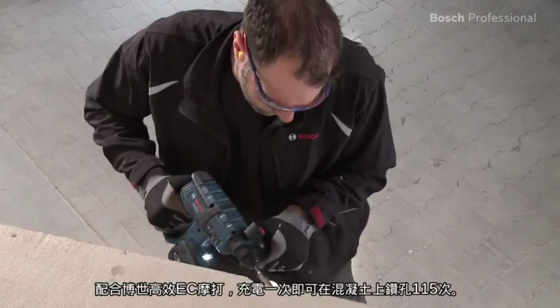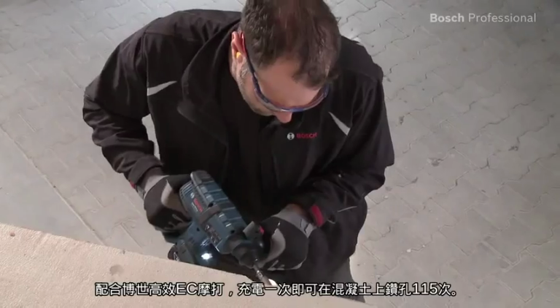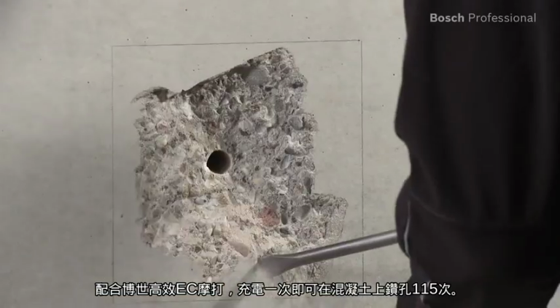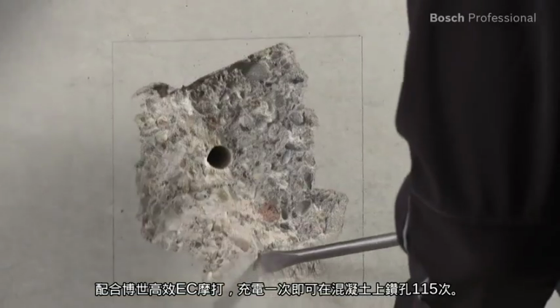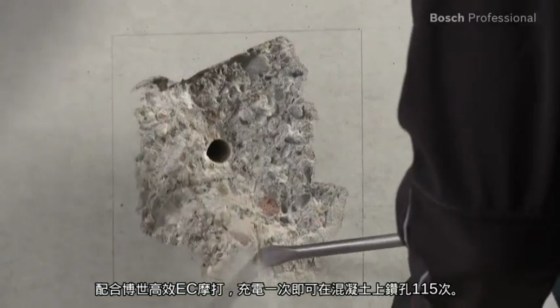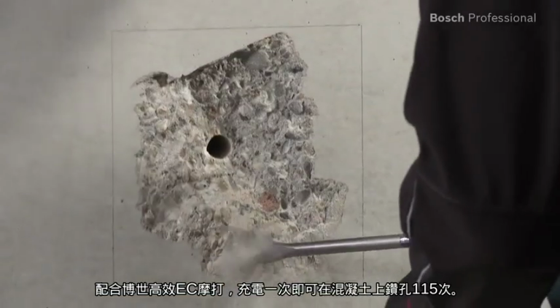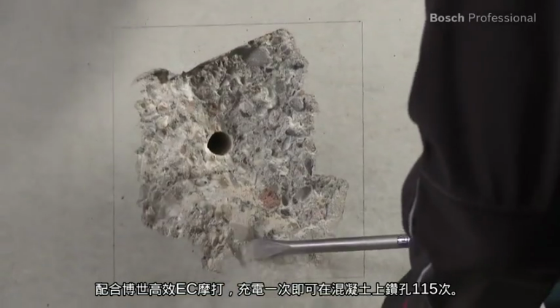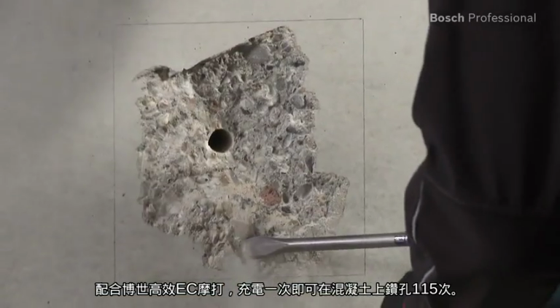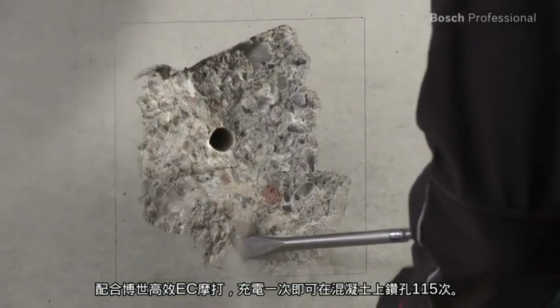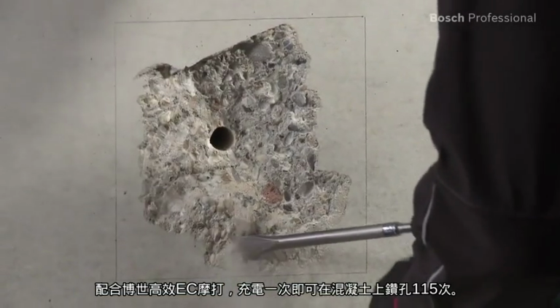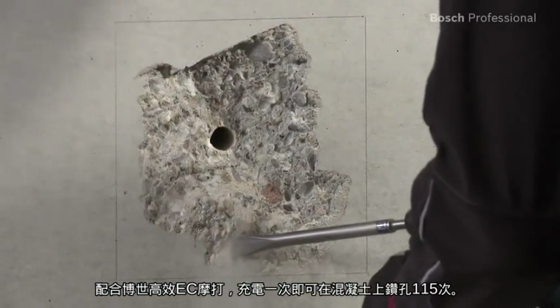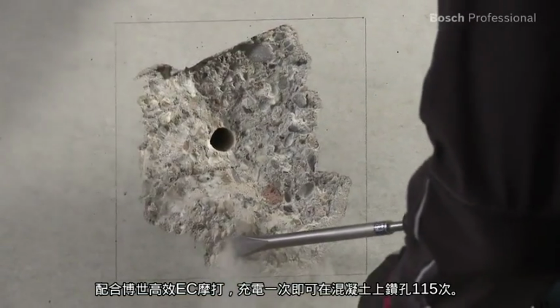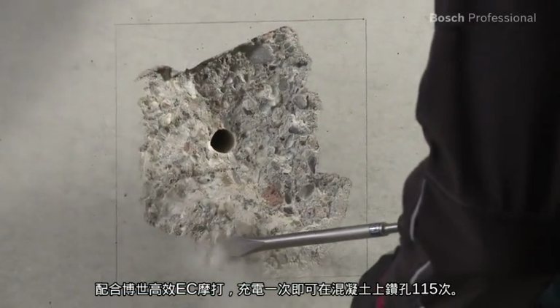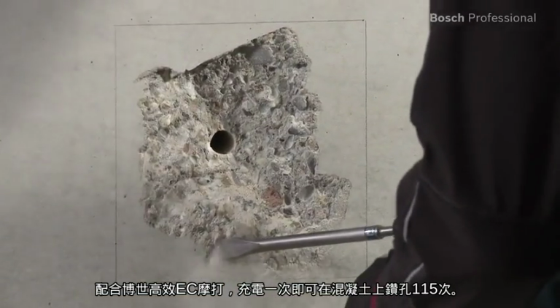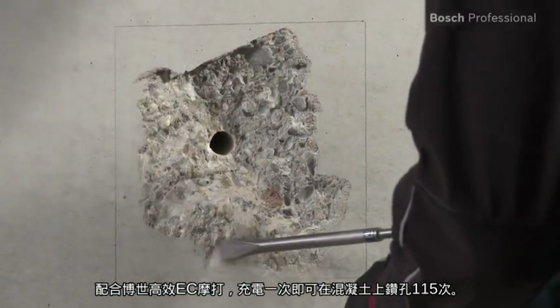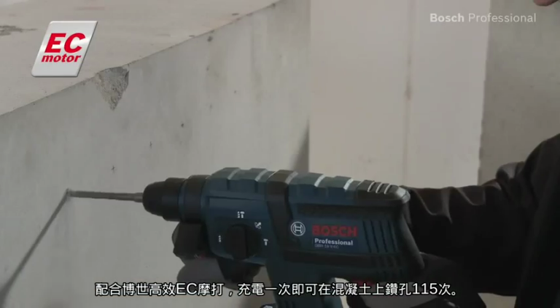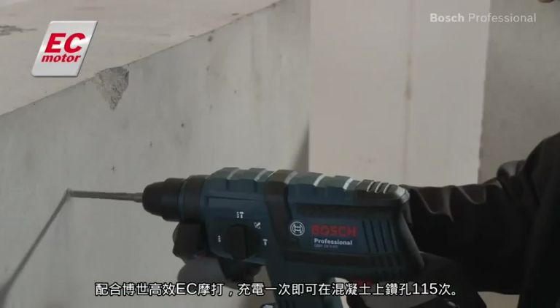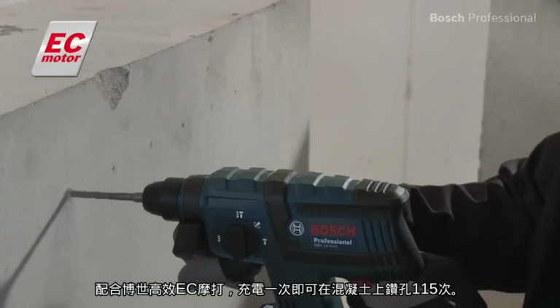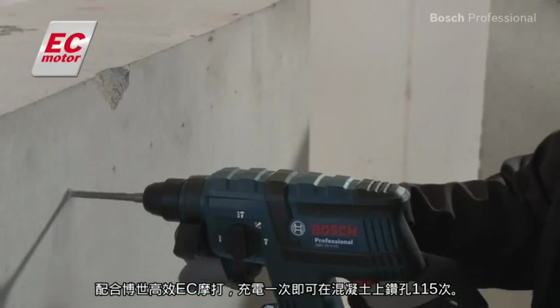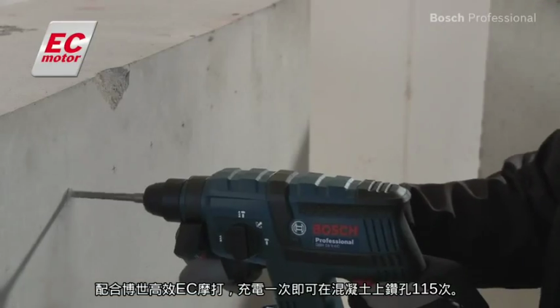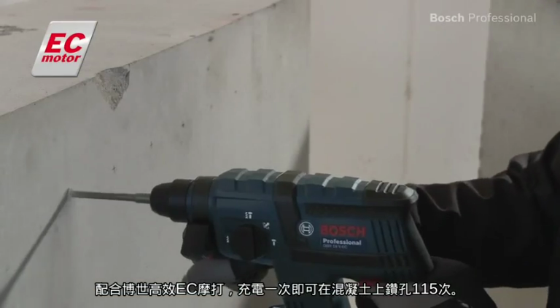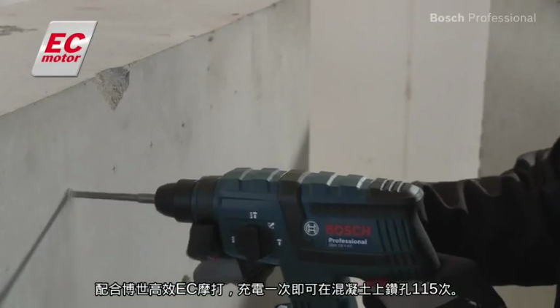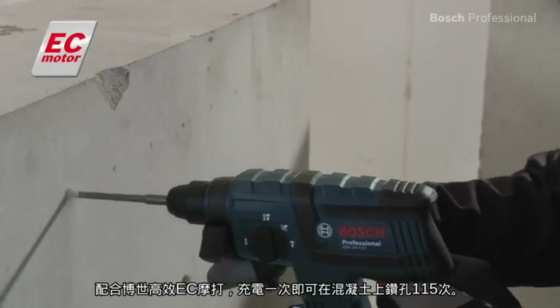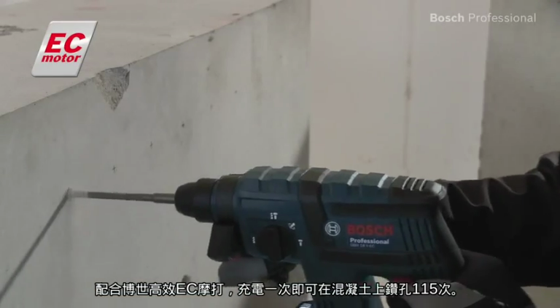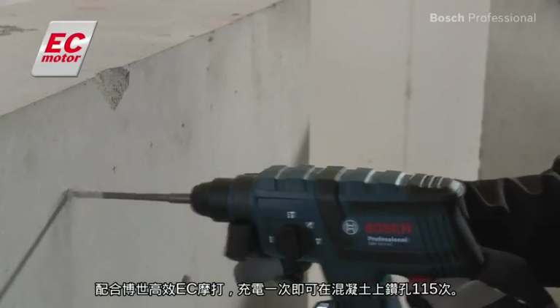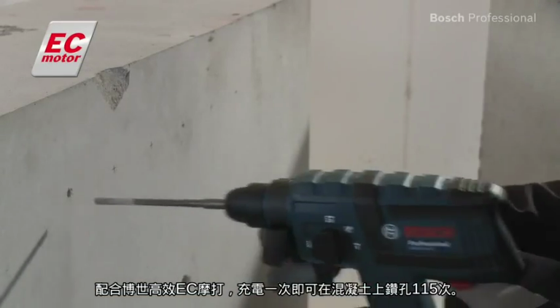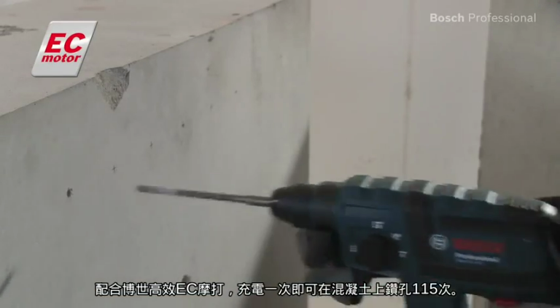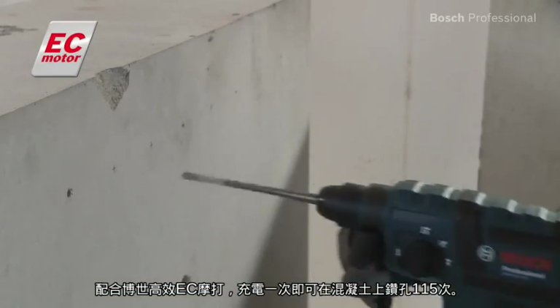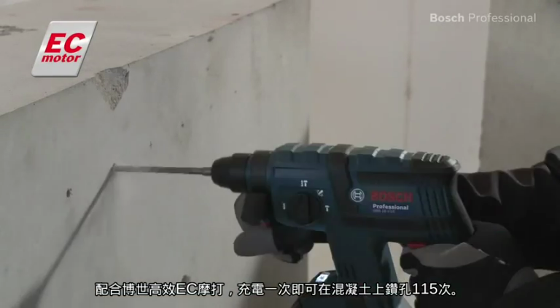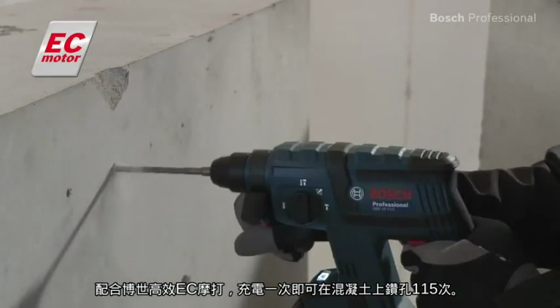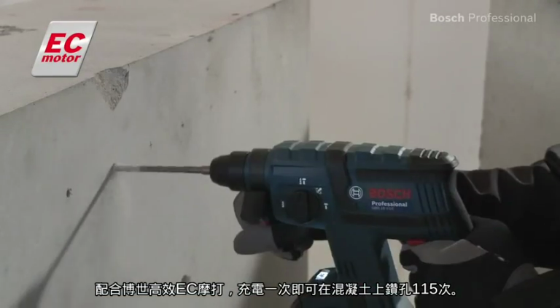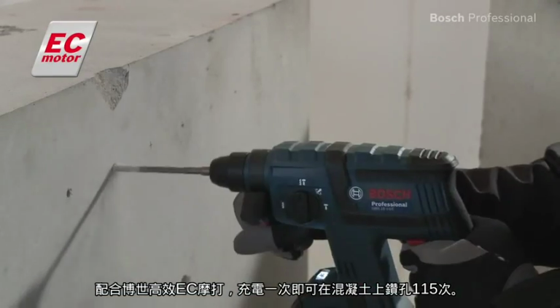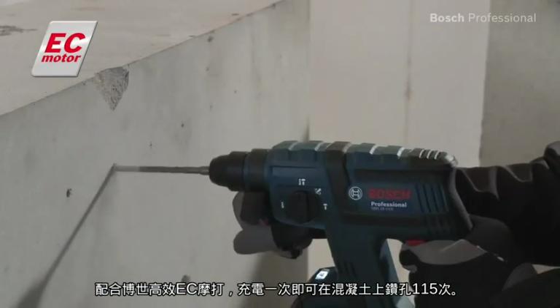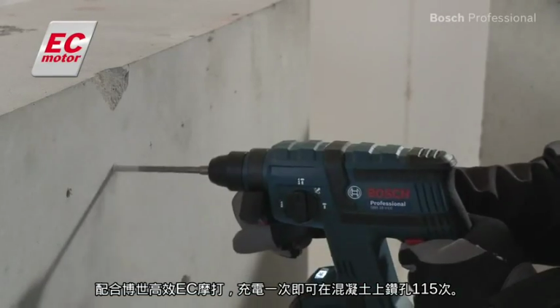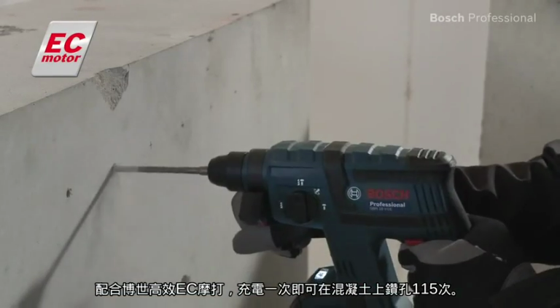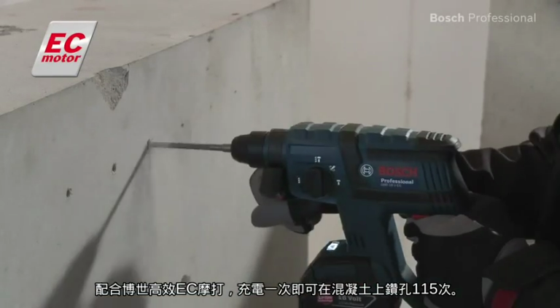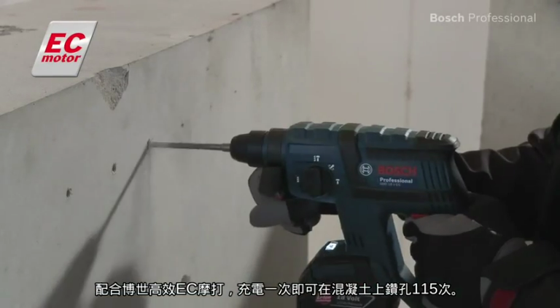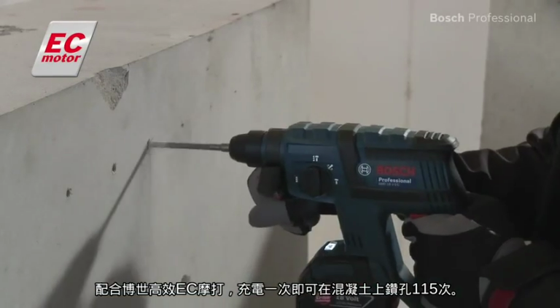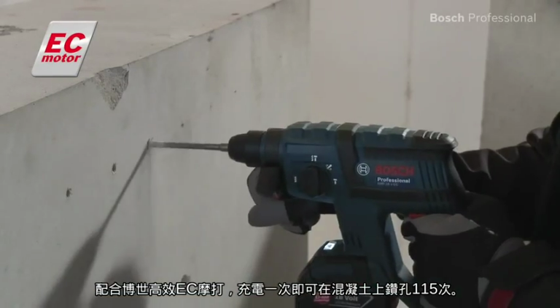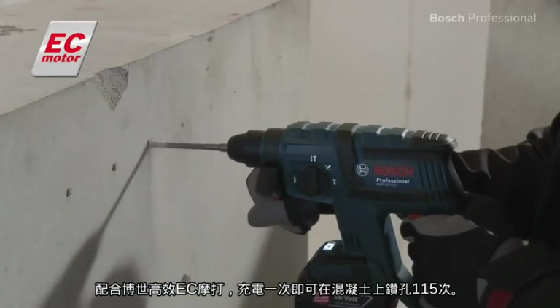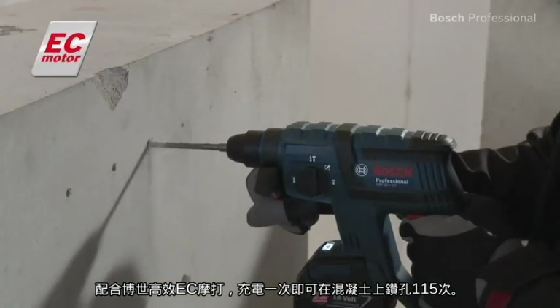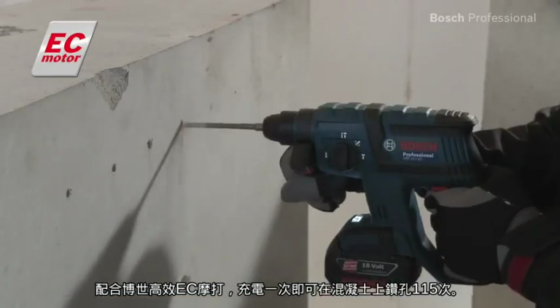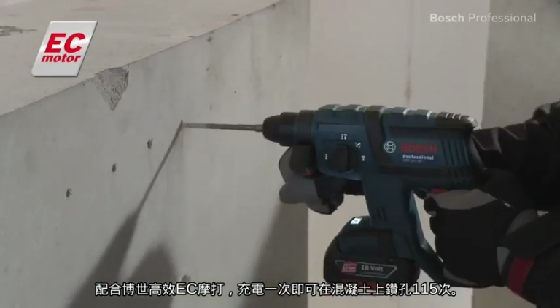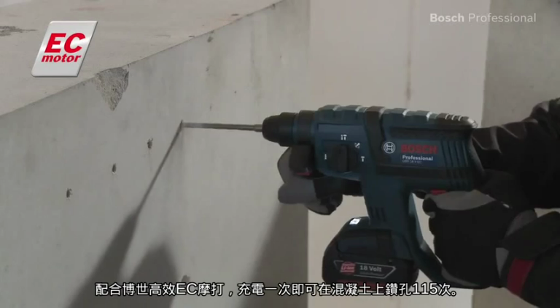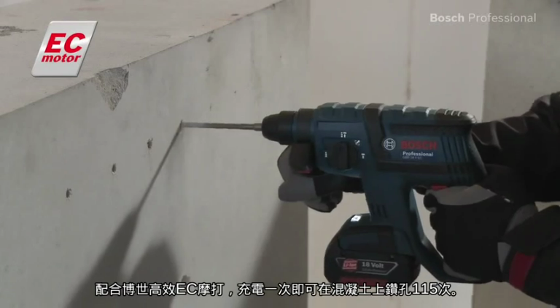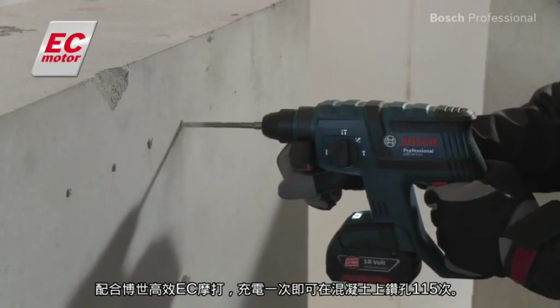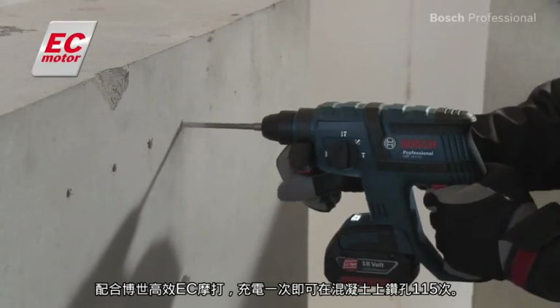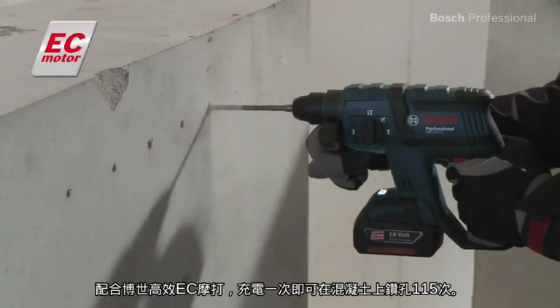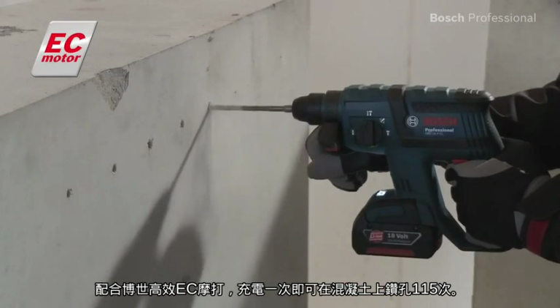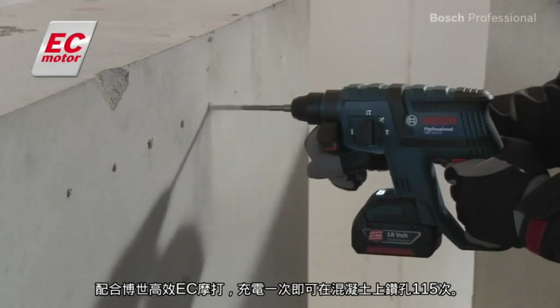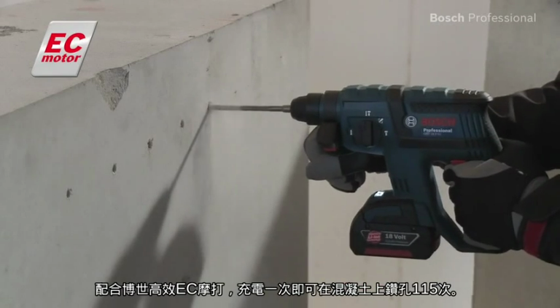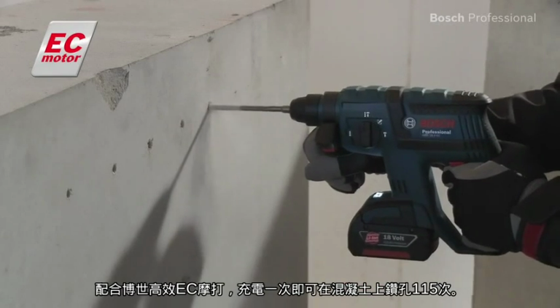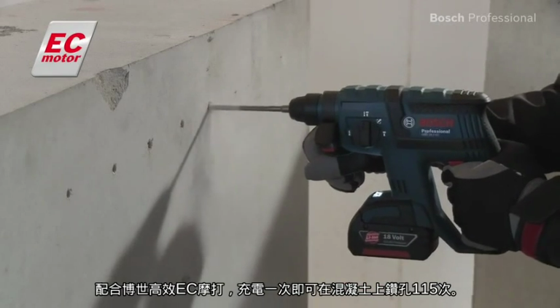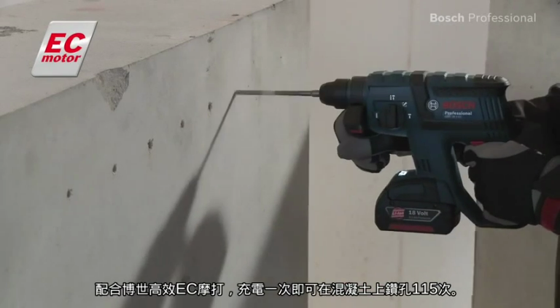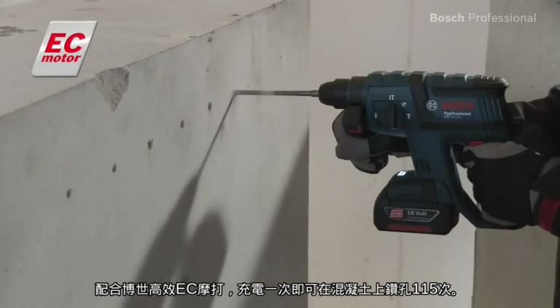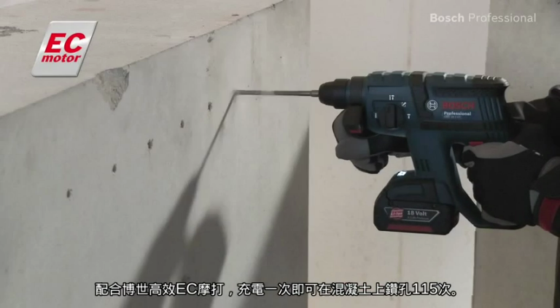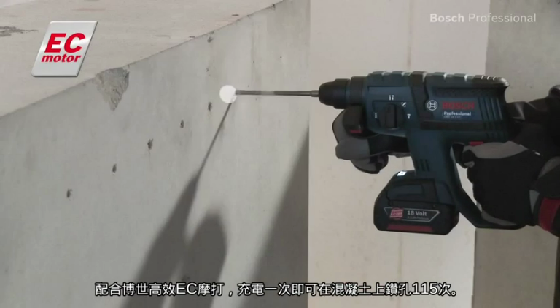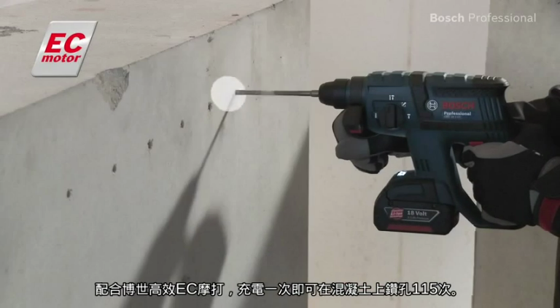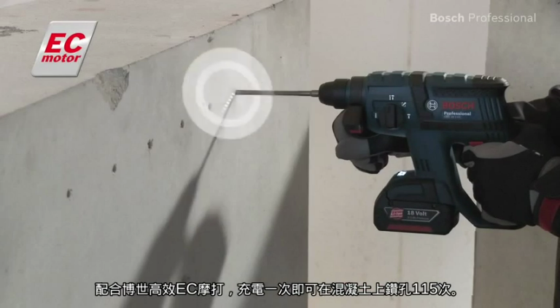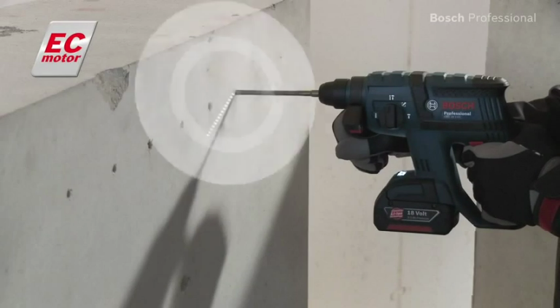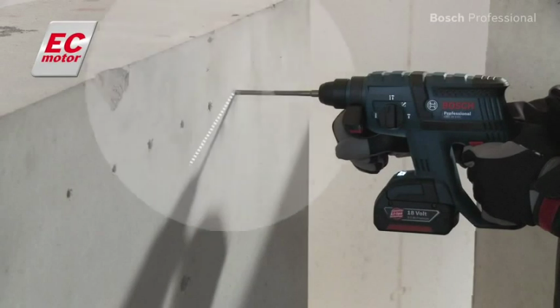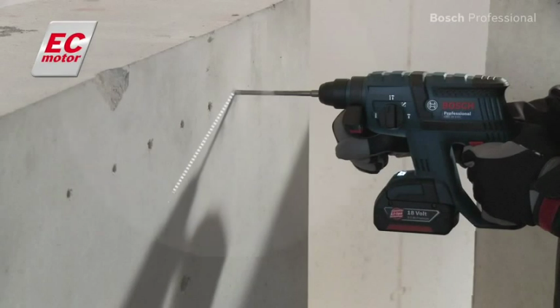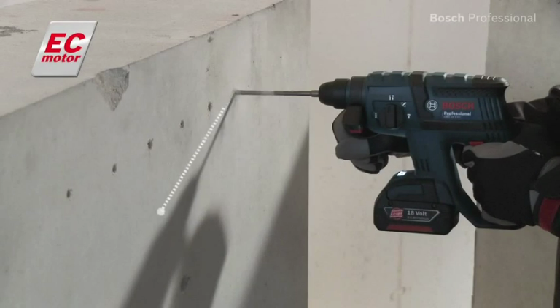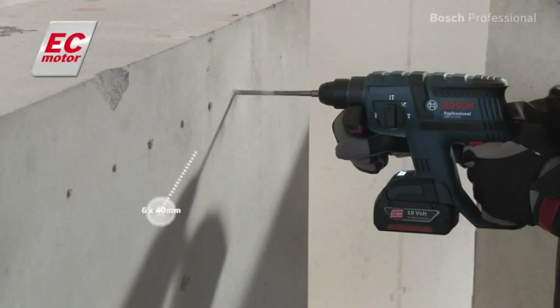Thanks to its efficient Bosch EC motor, it can drill up to 115 holes in concrete with only one battery charge.